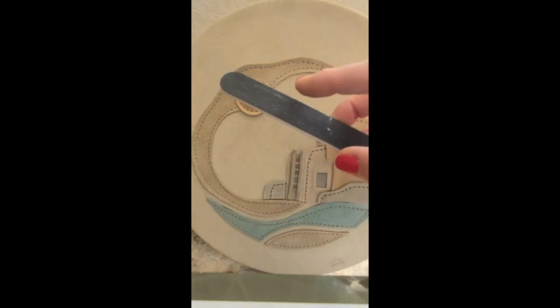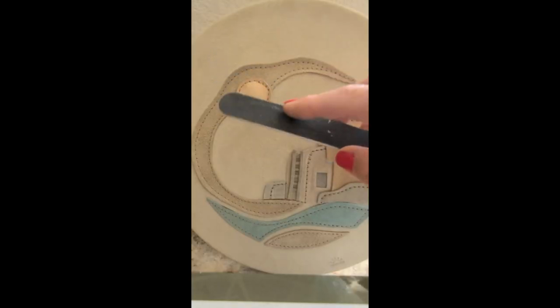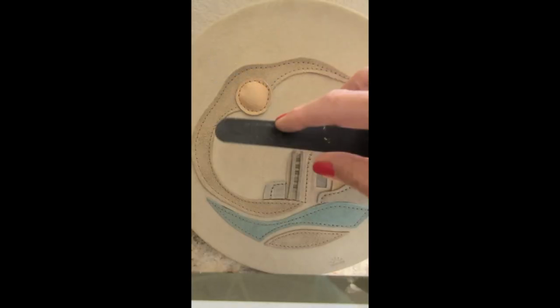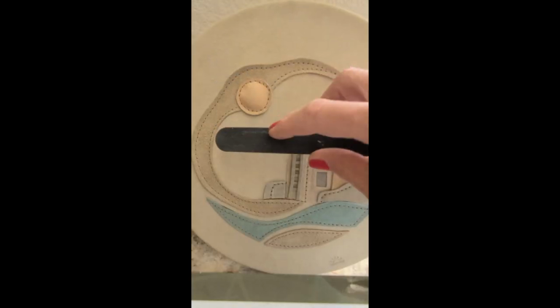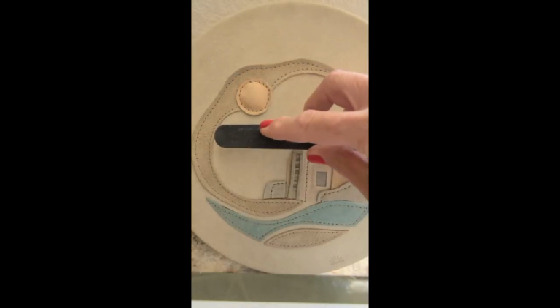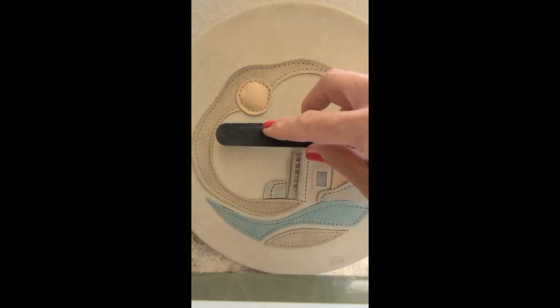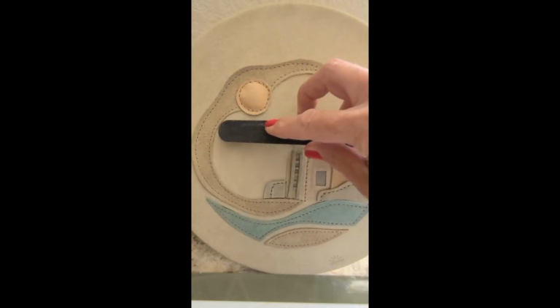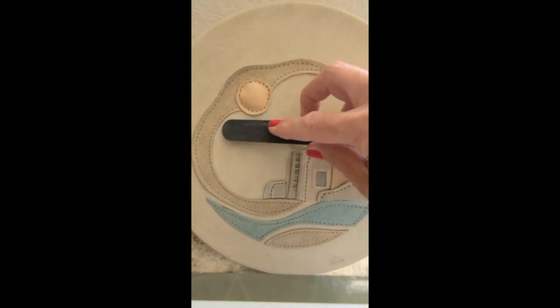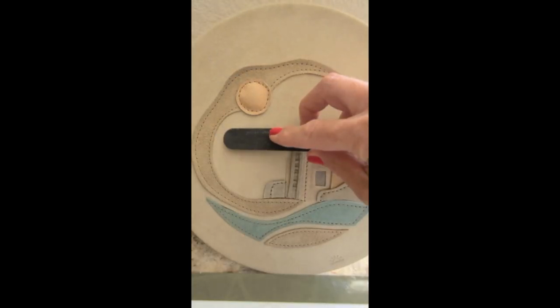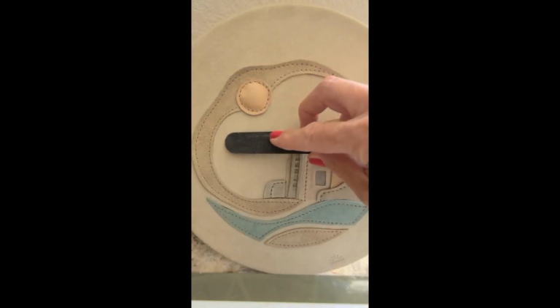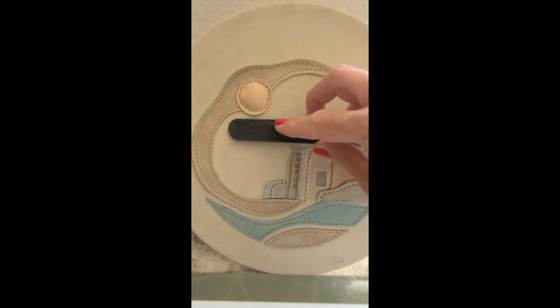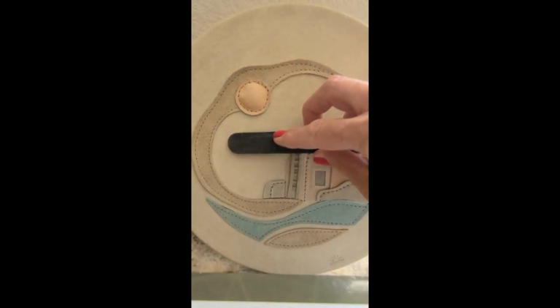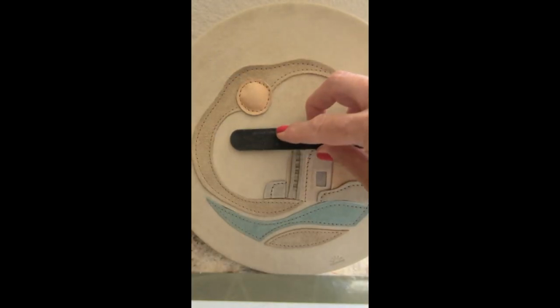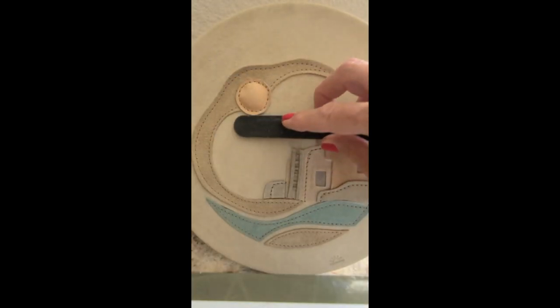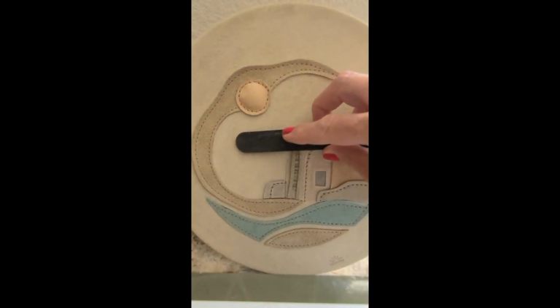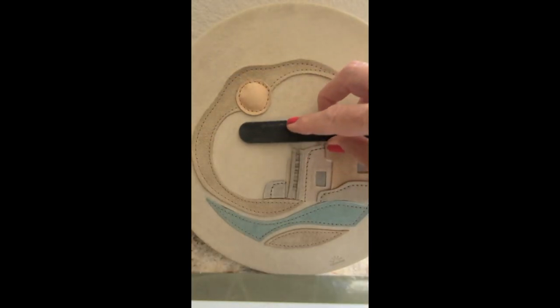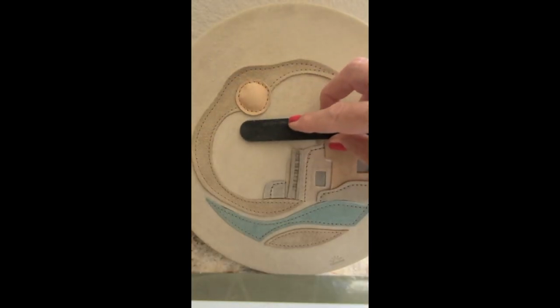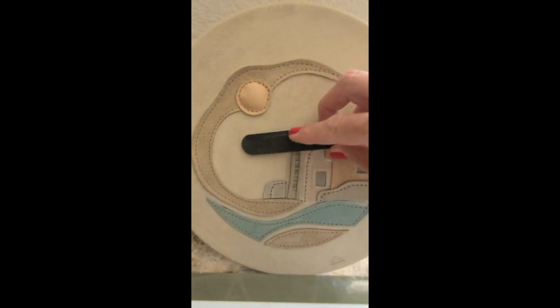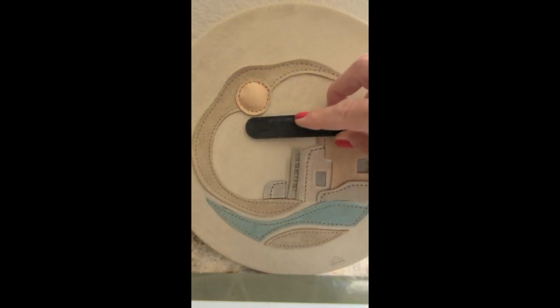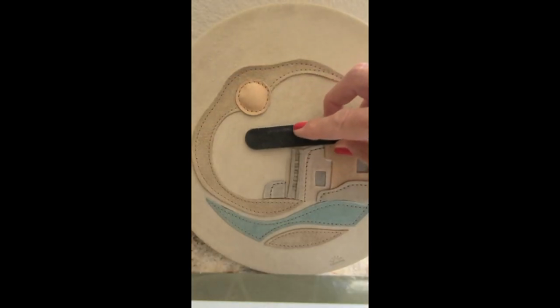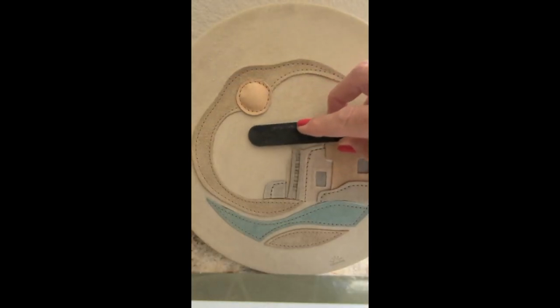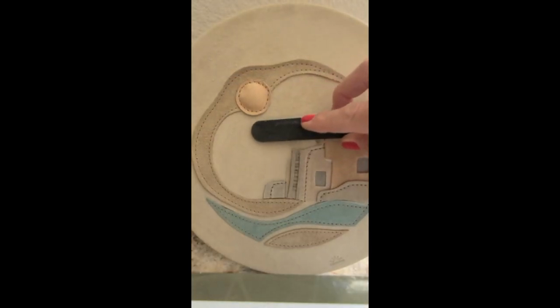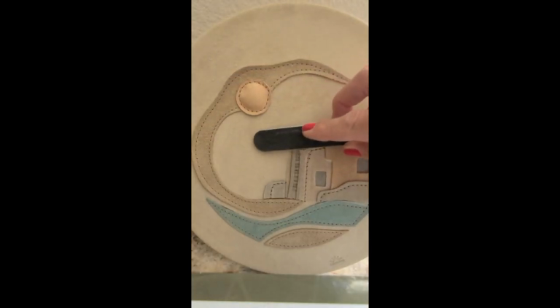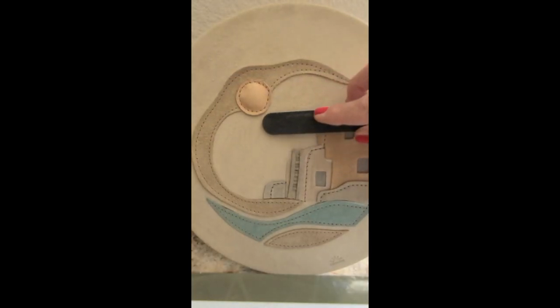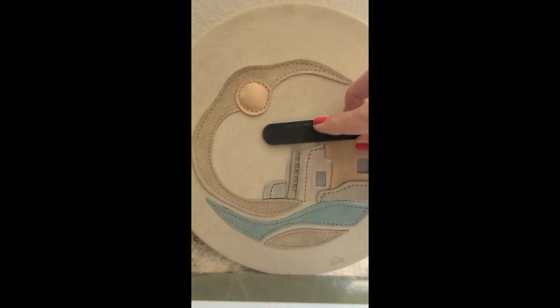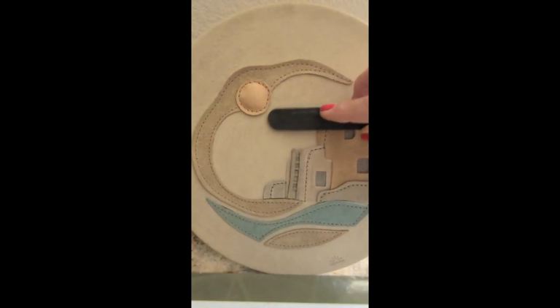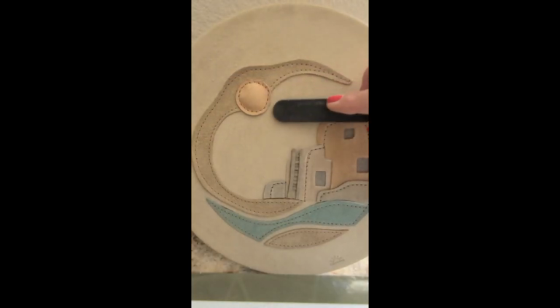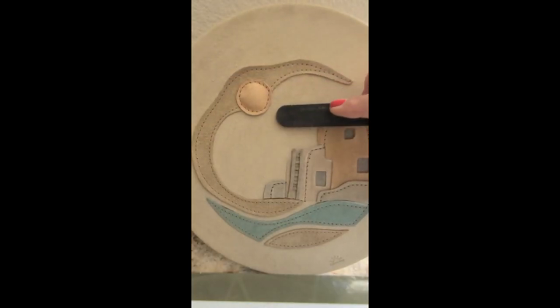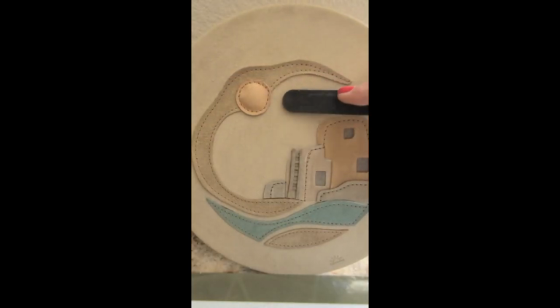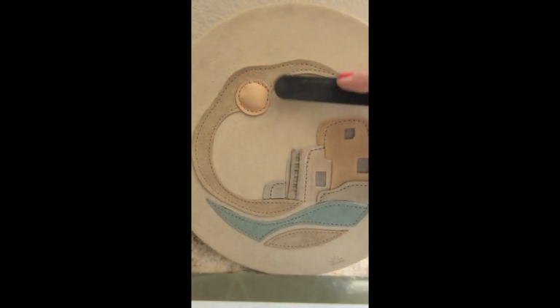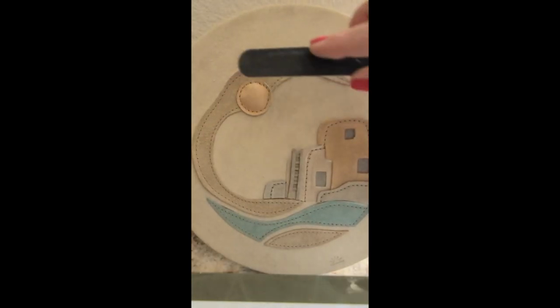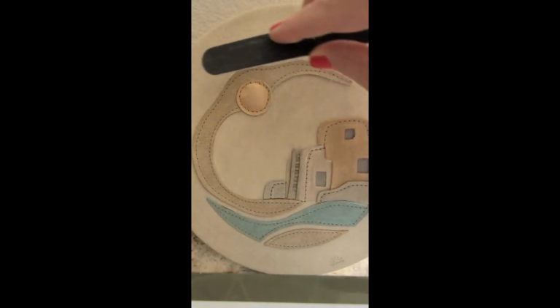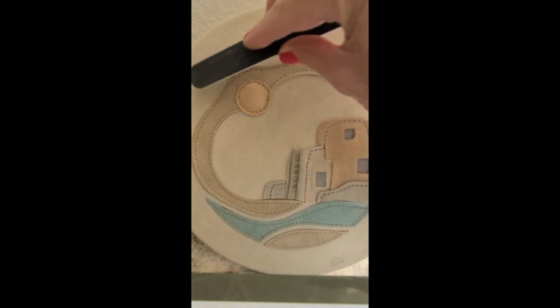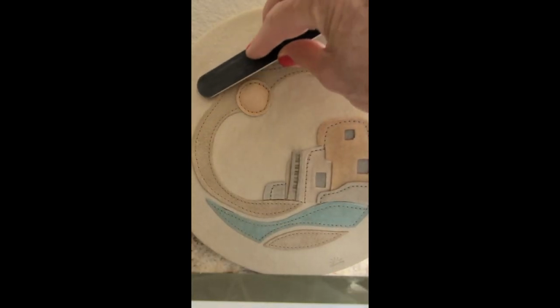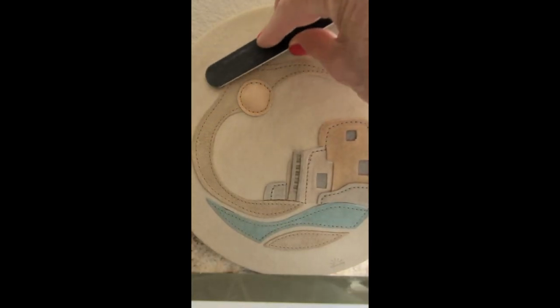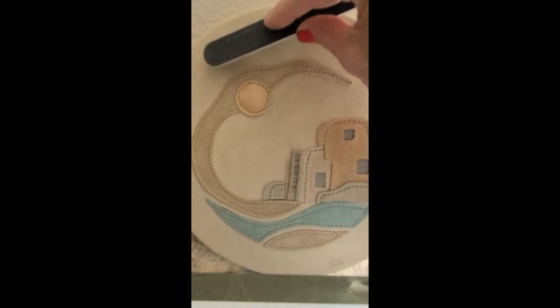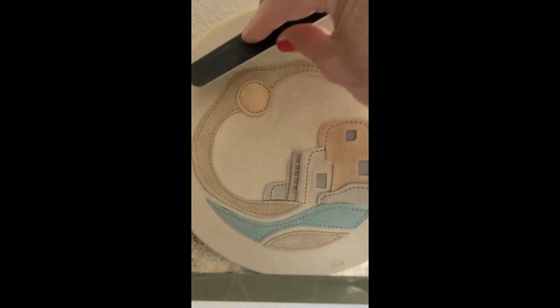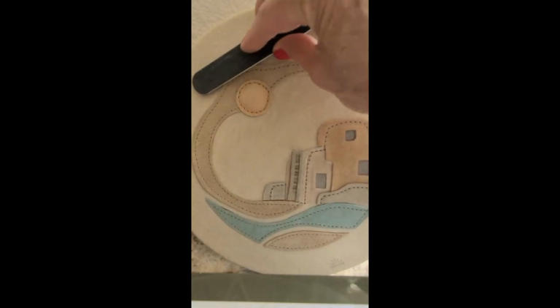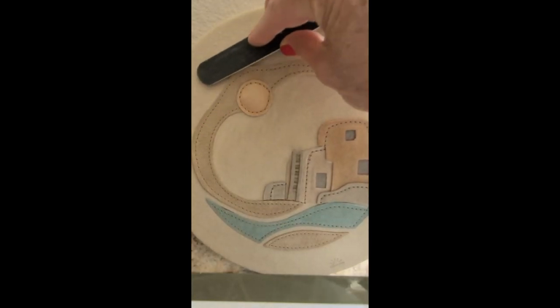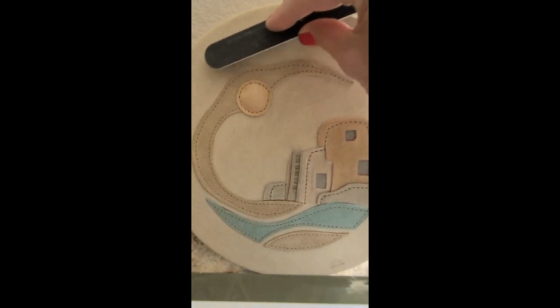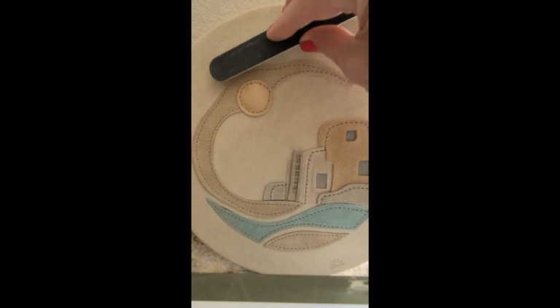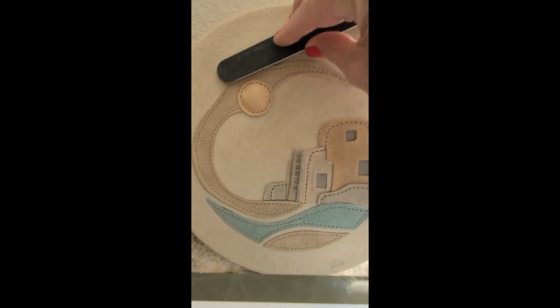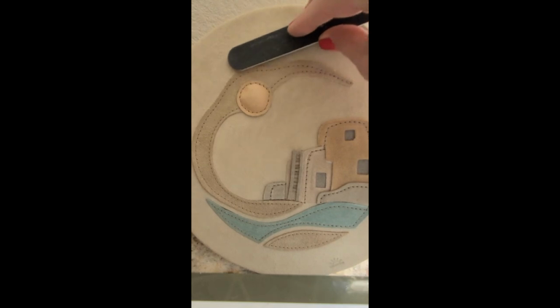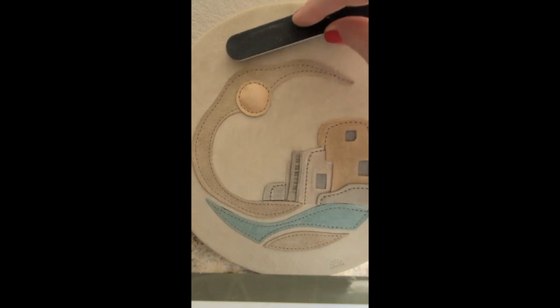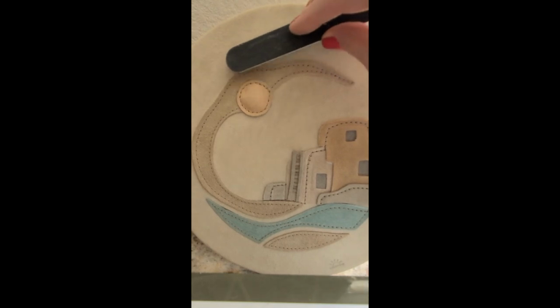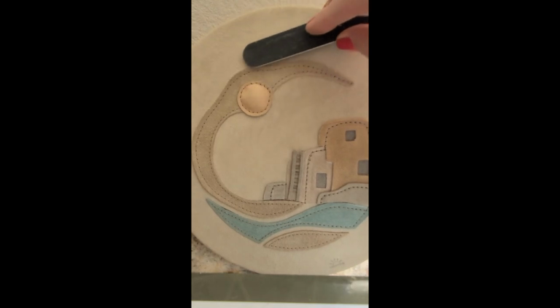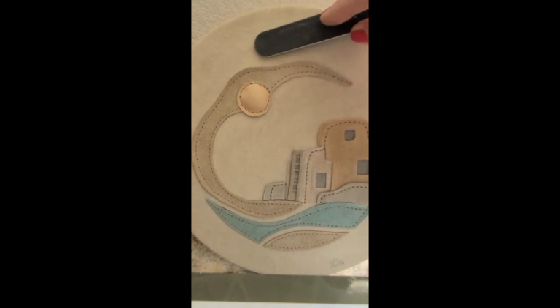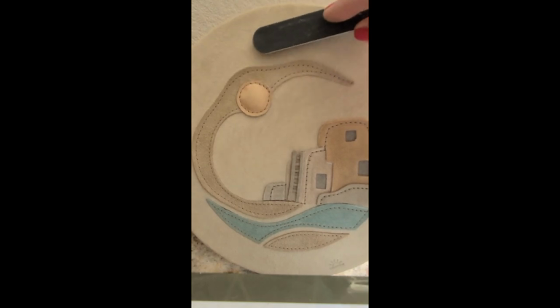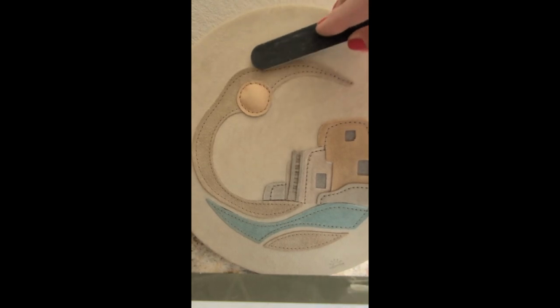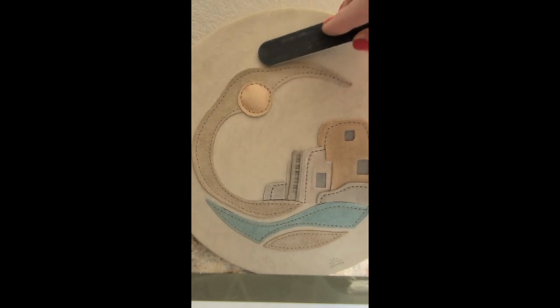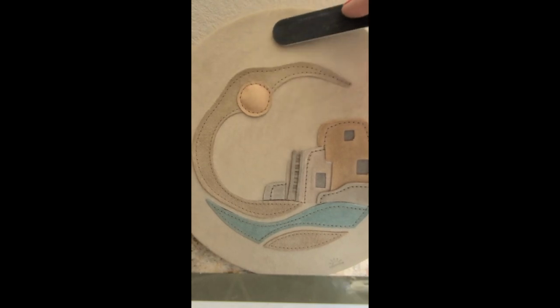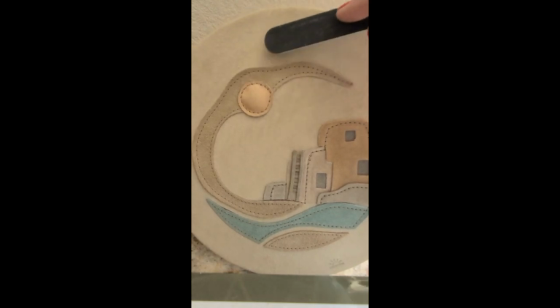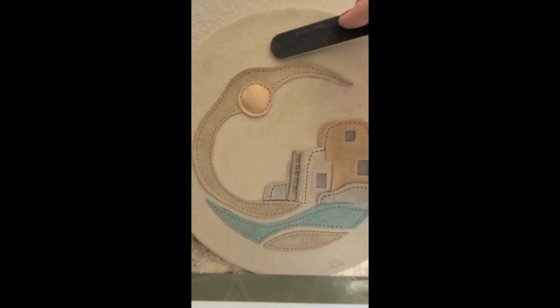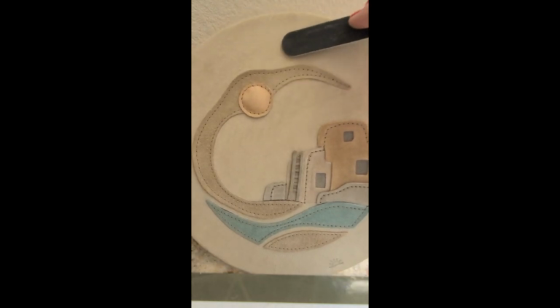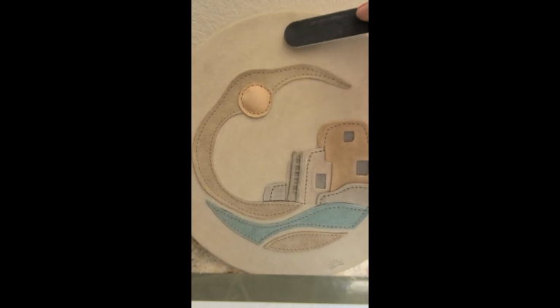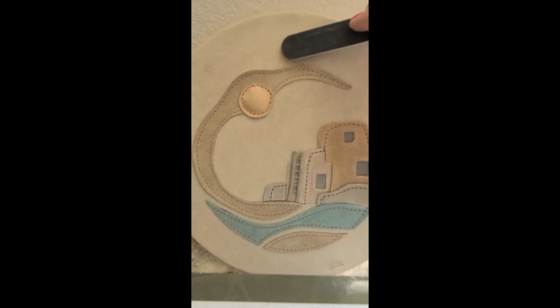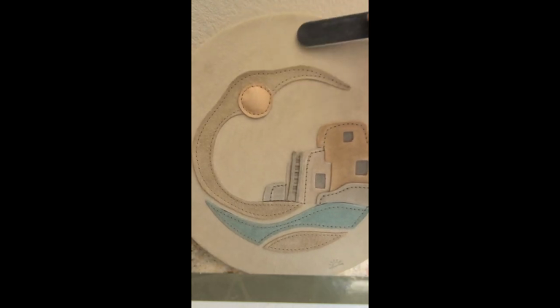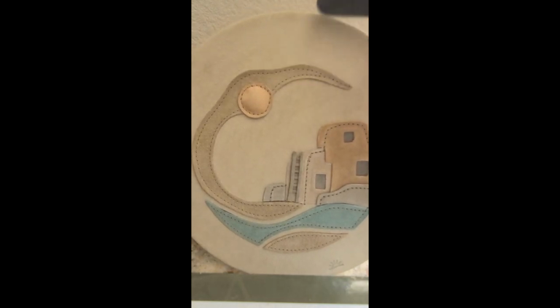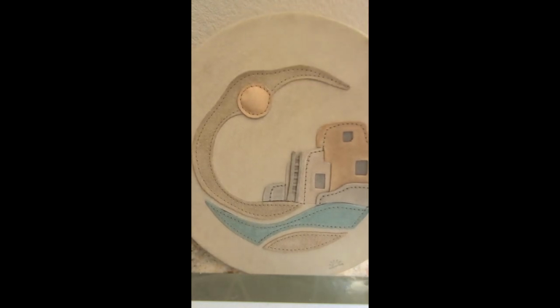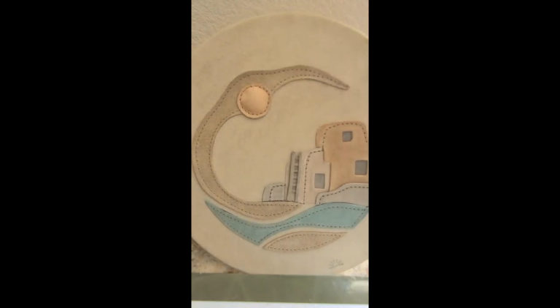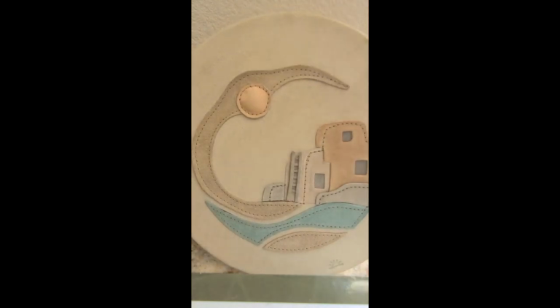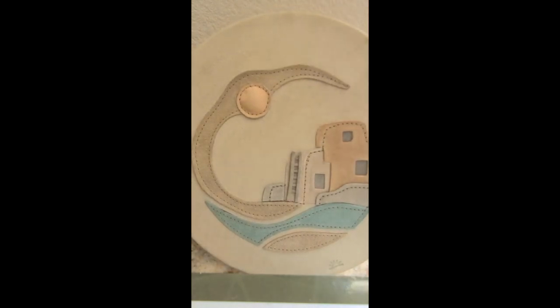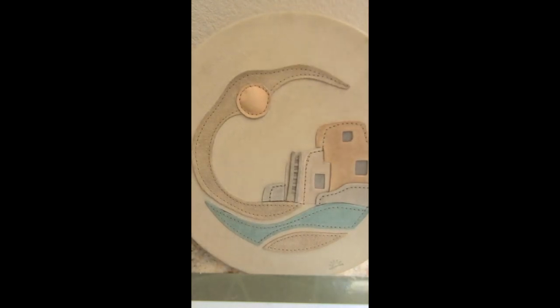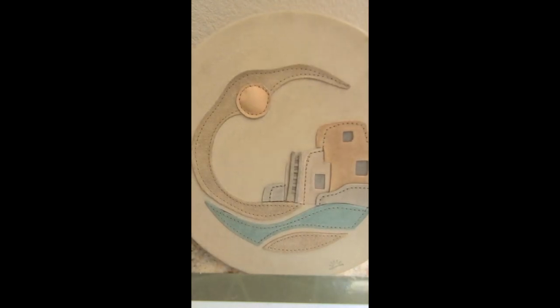I've left the piece to dry and now I'm going to raise the nap back up using a nail file. It looks great!